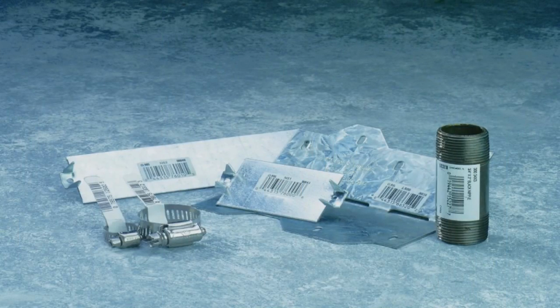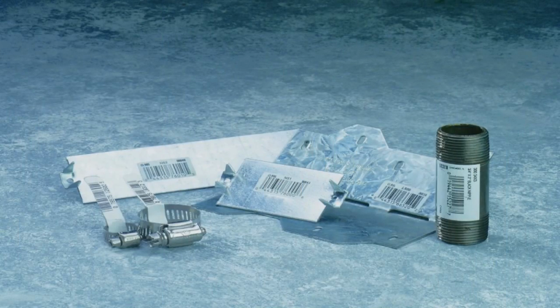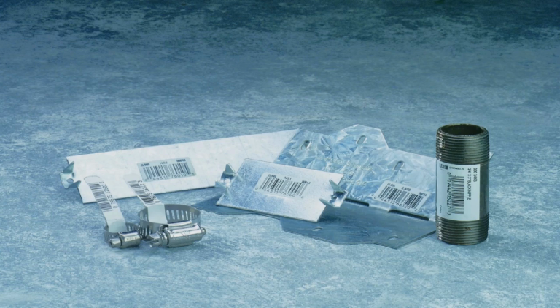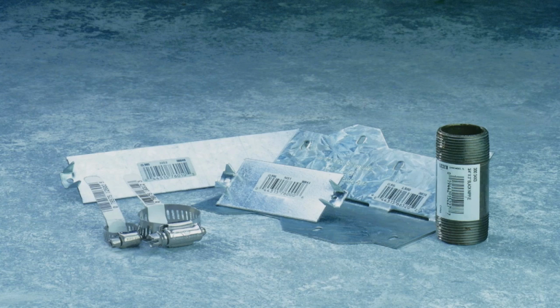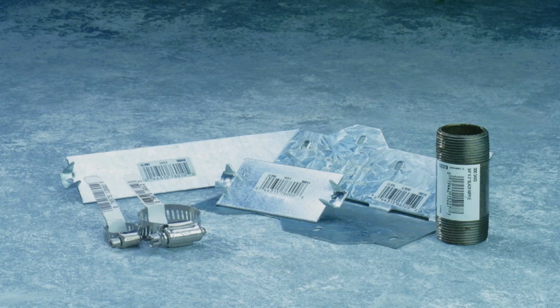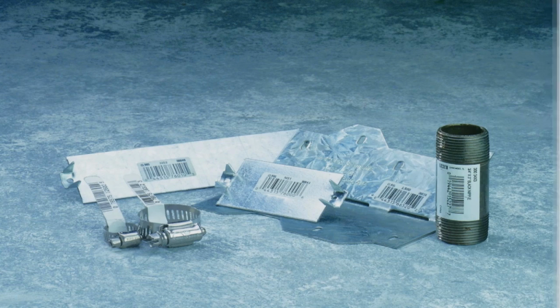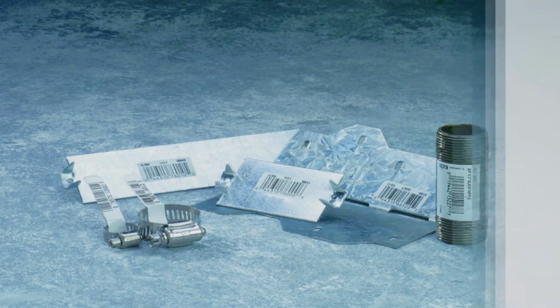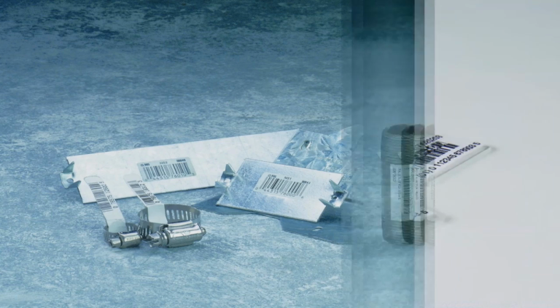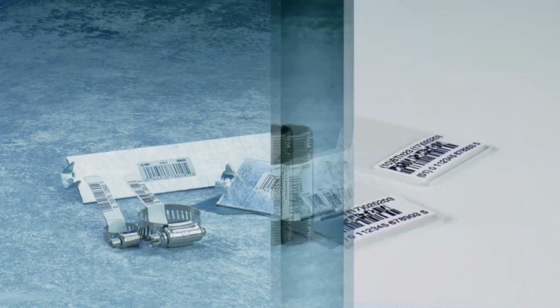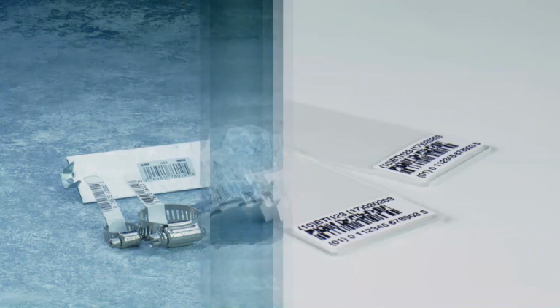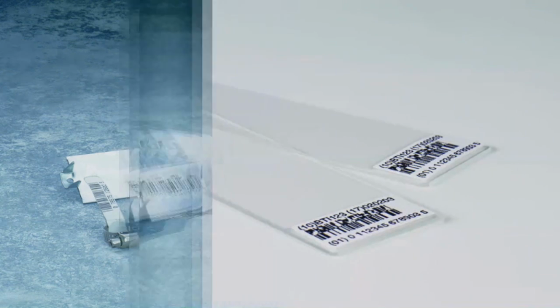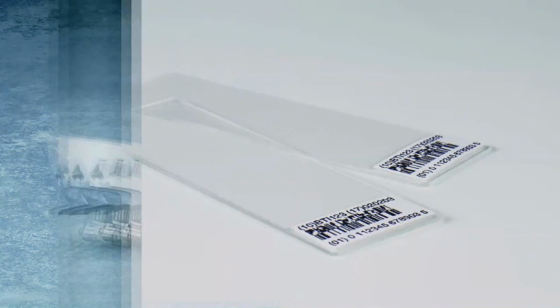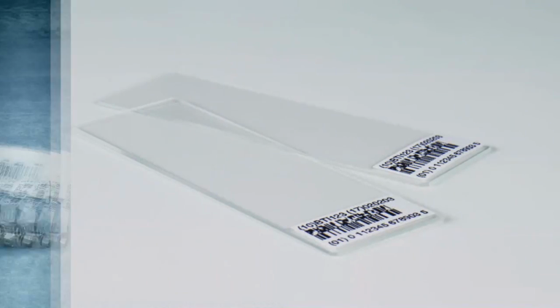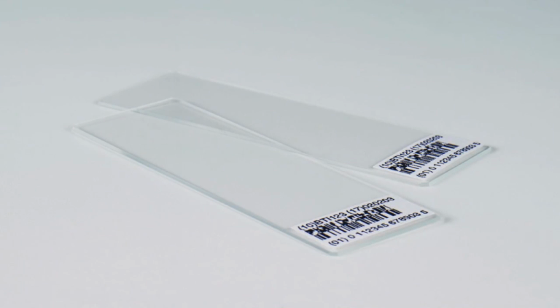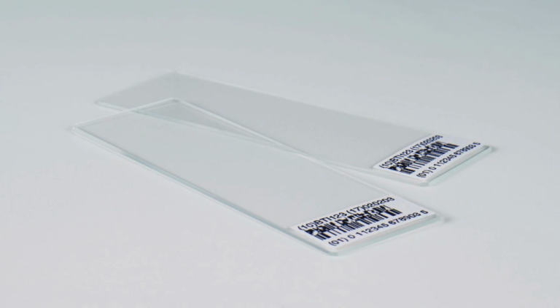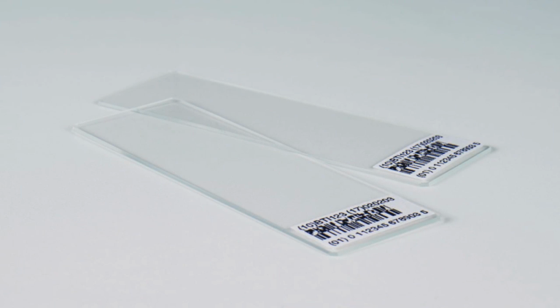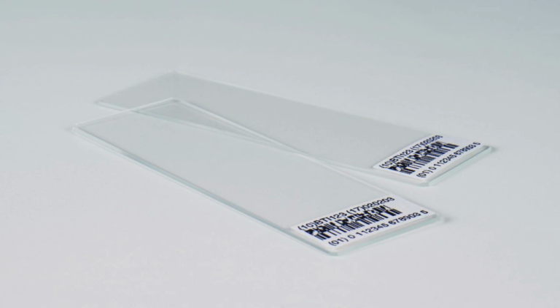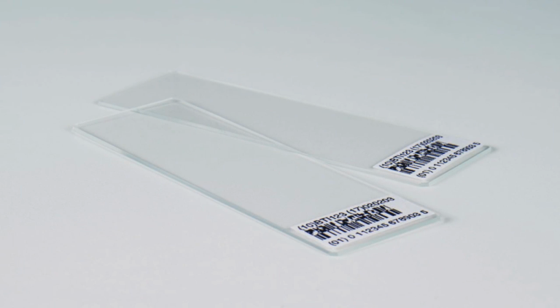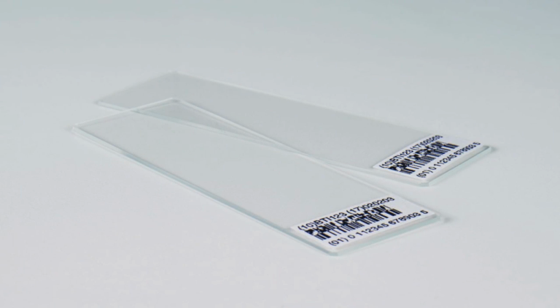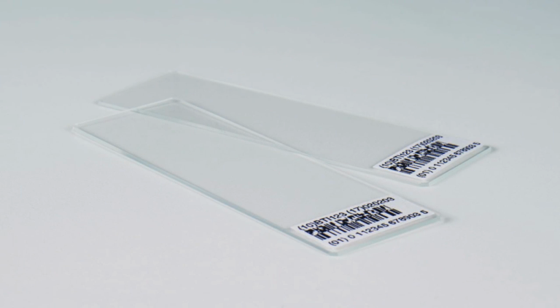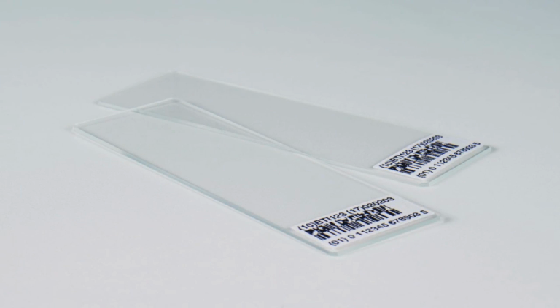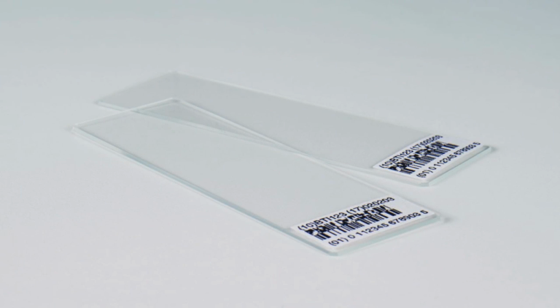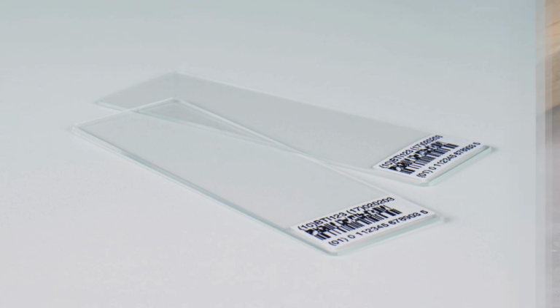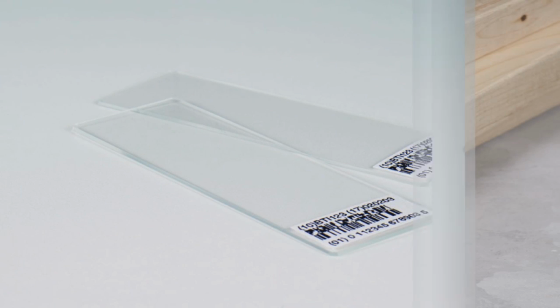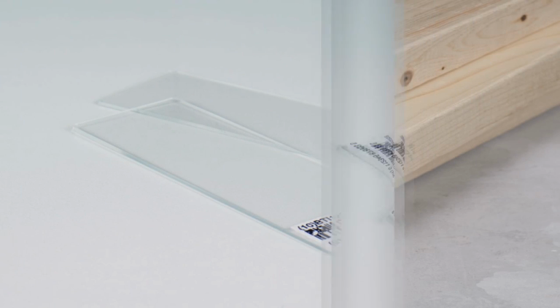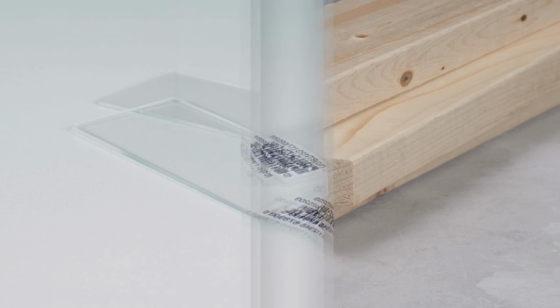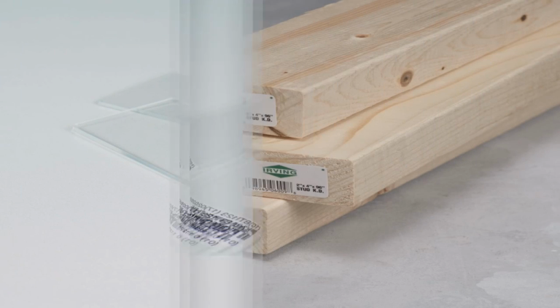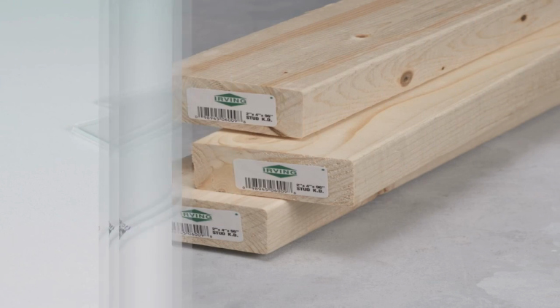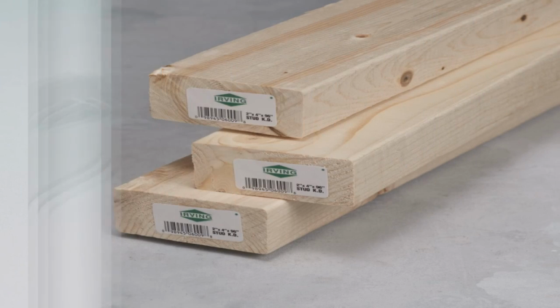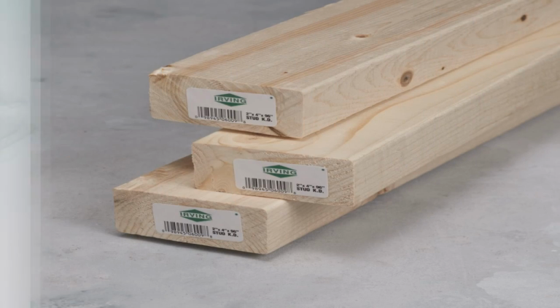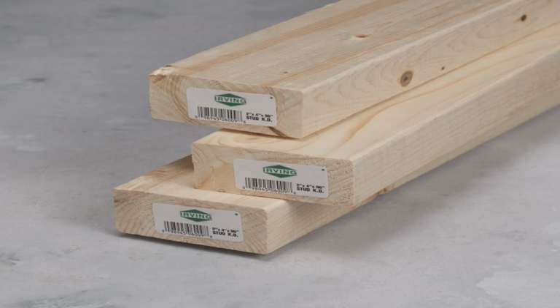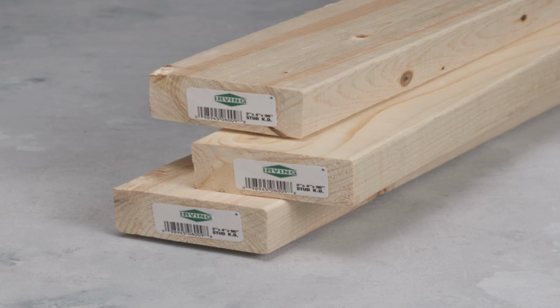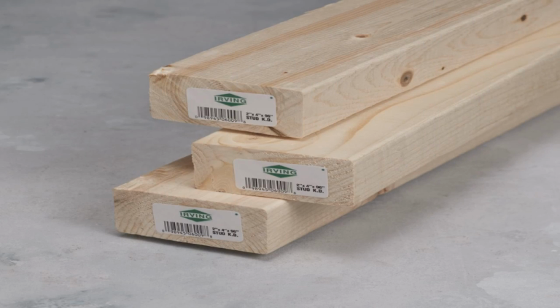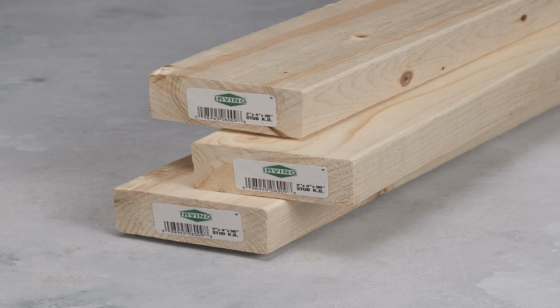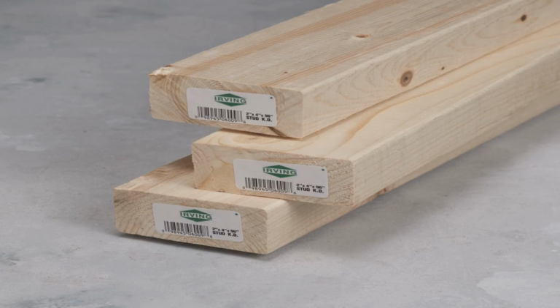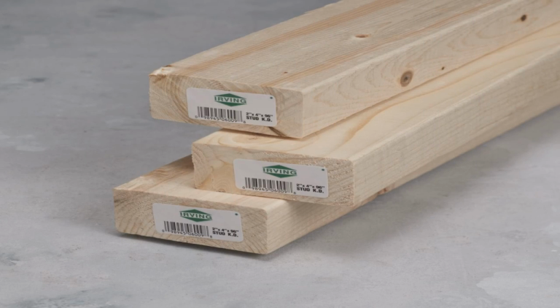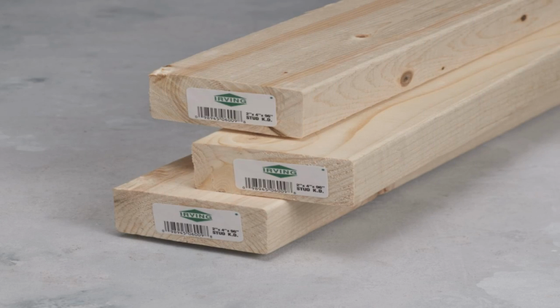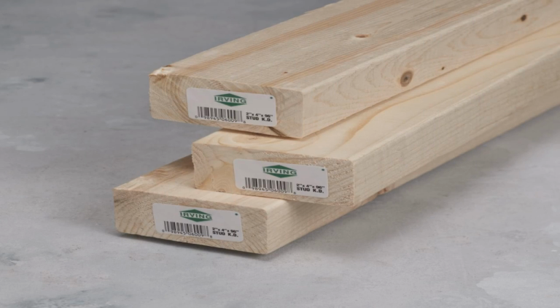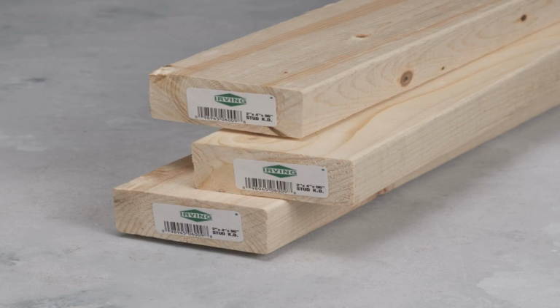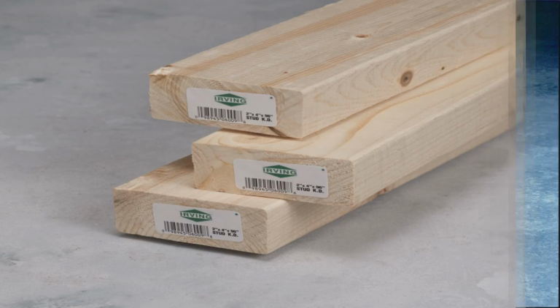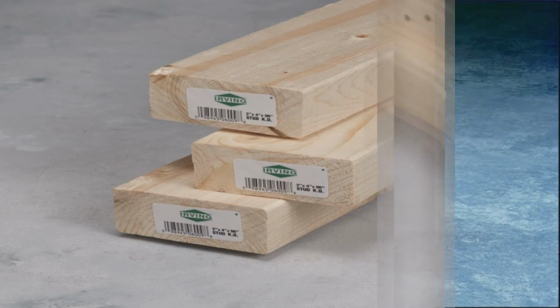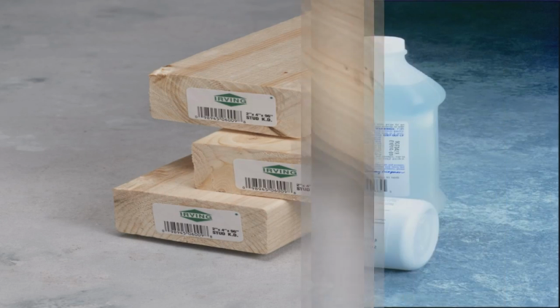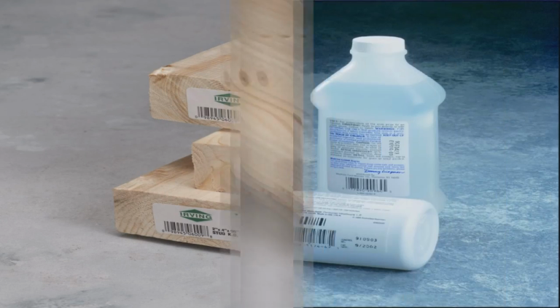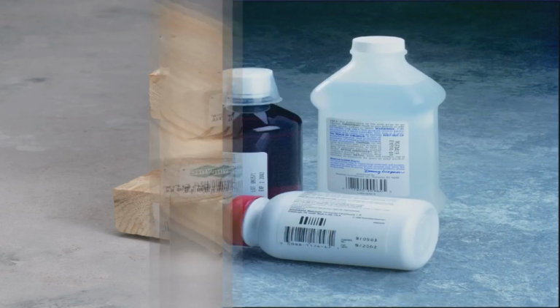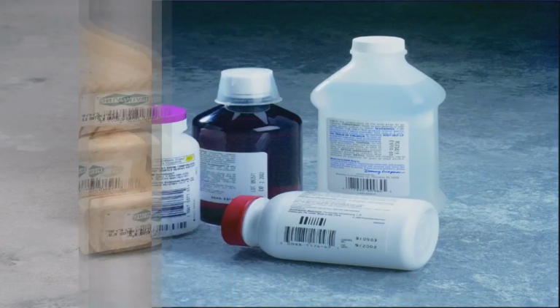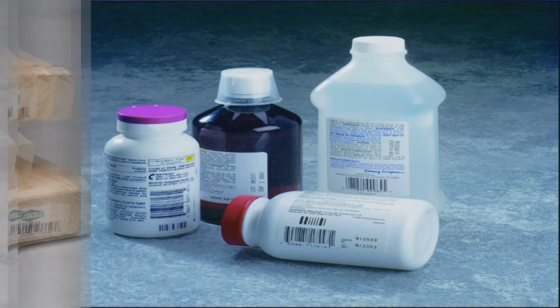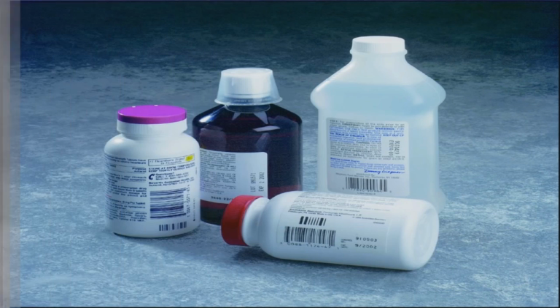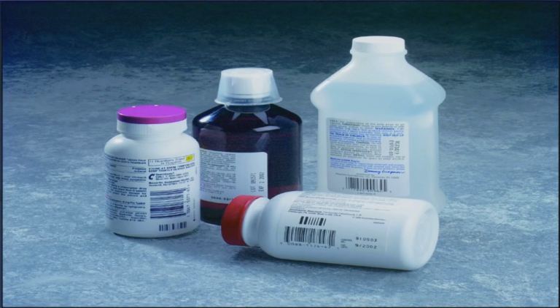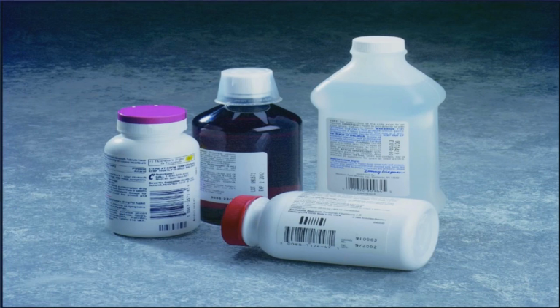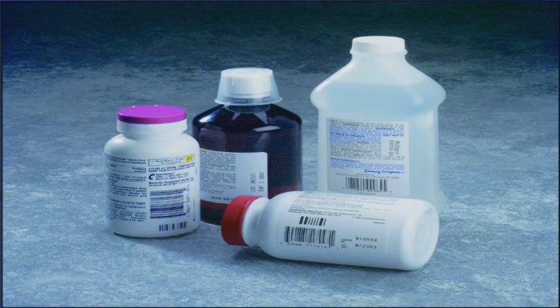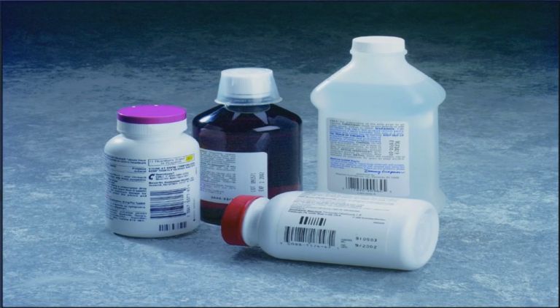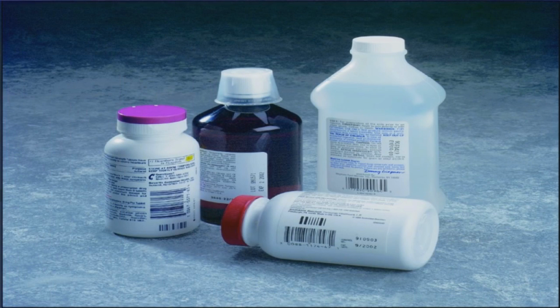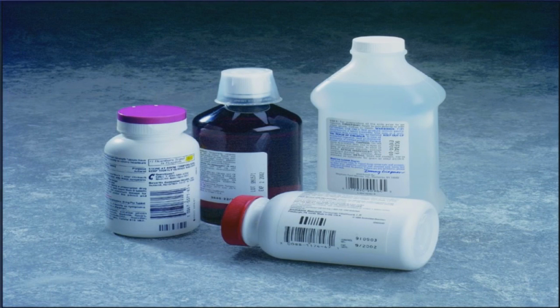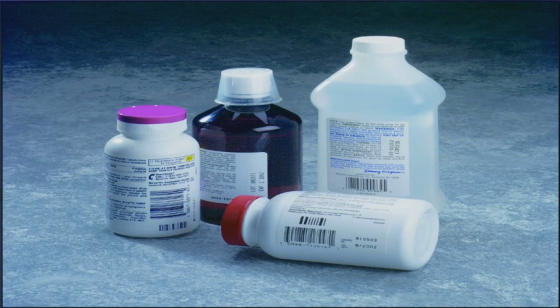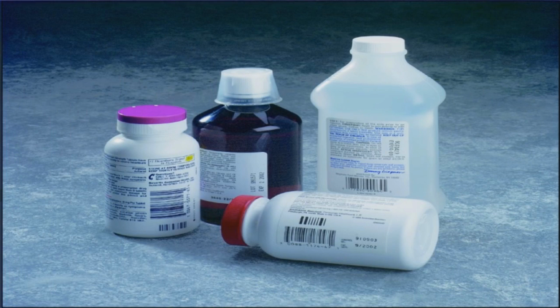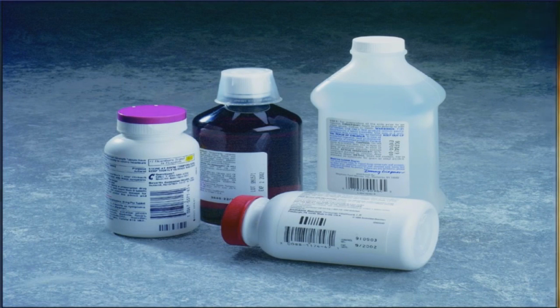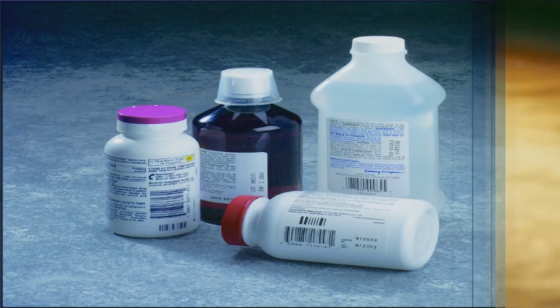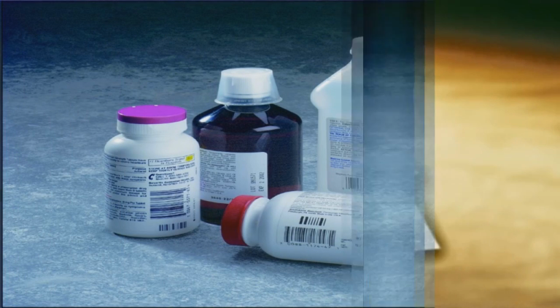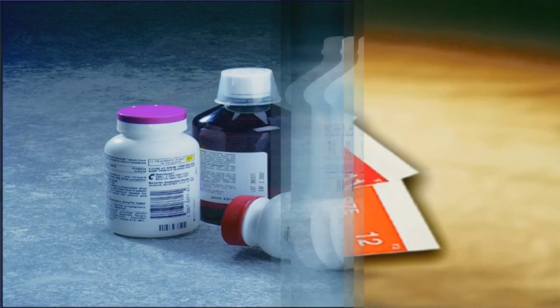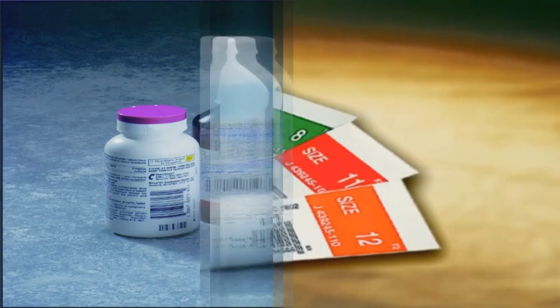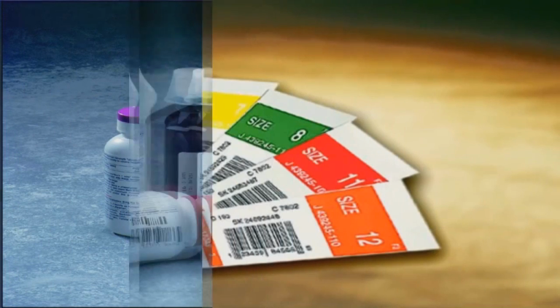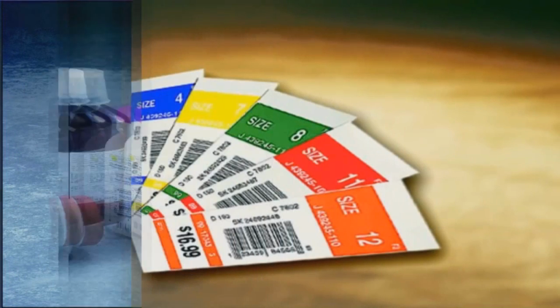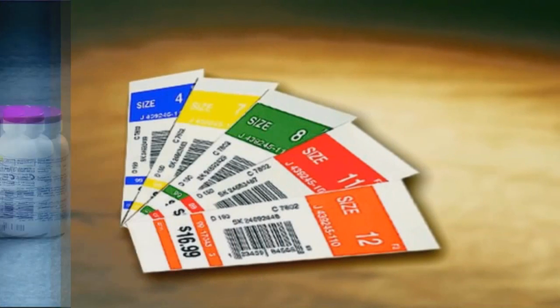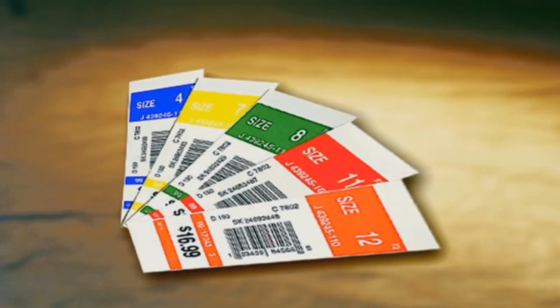Some examples of thermal transfer label applications are asset tagging, inventory identification, laboratory specimens, and outdoor and freezer applications.